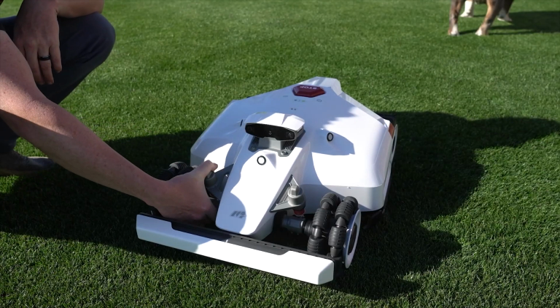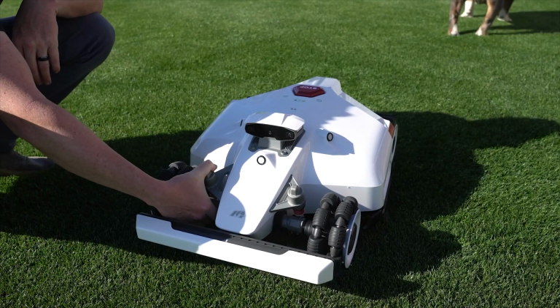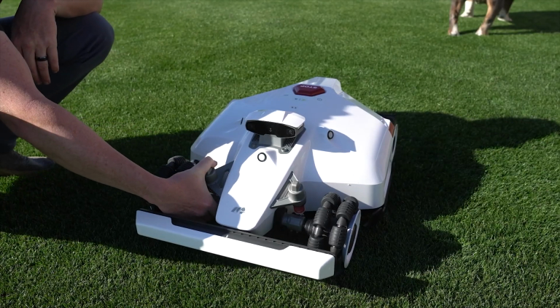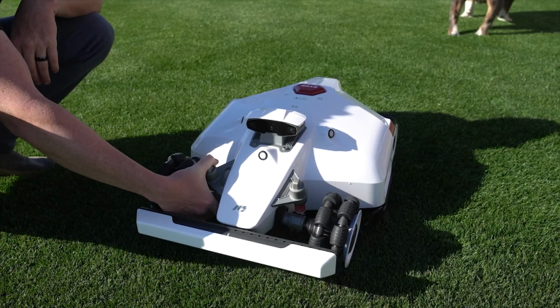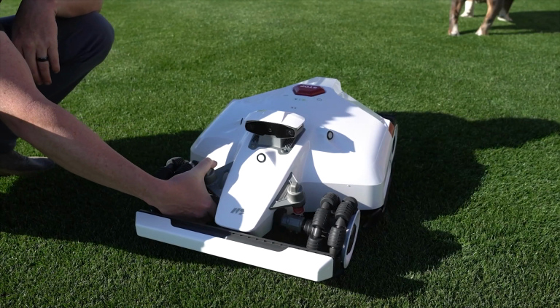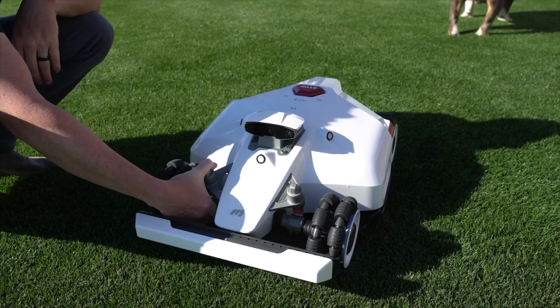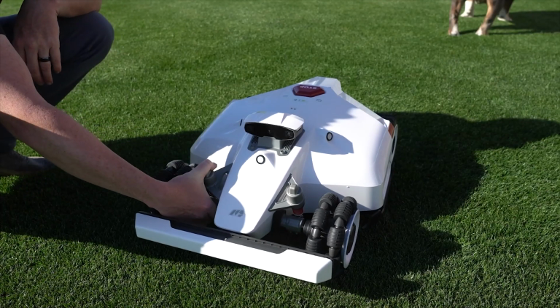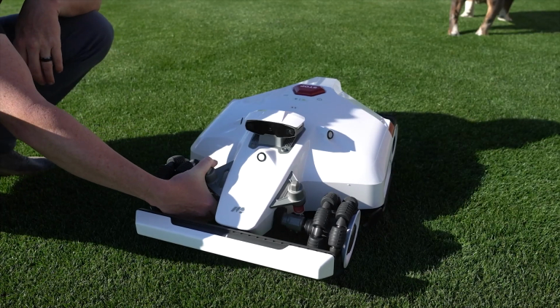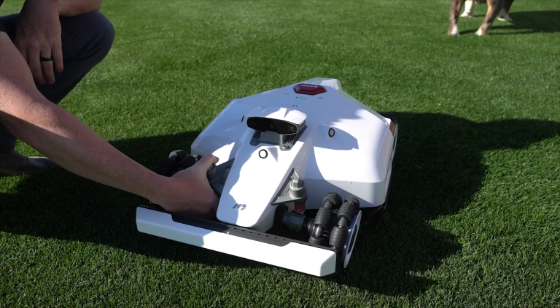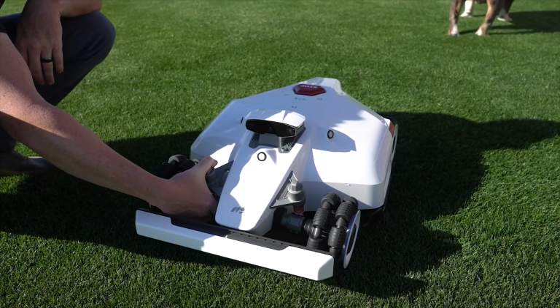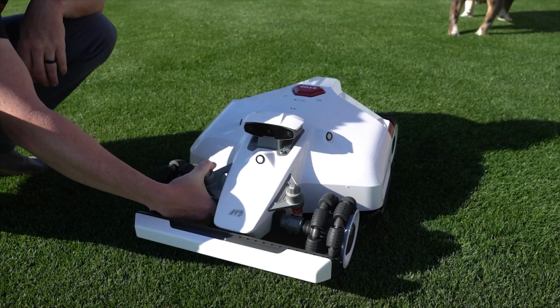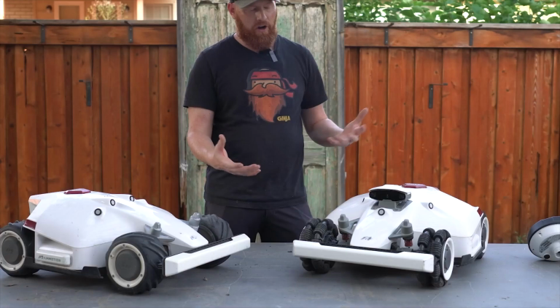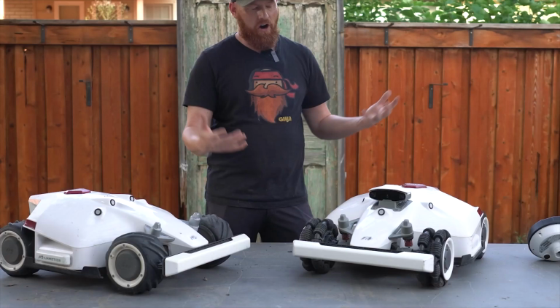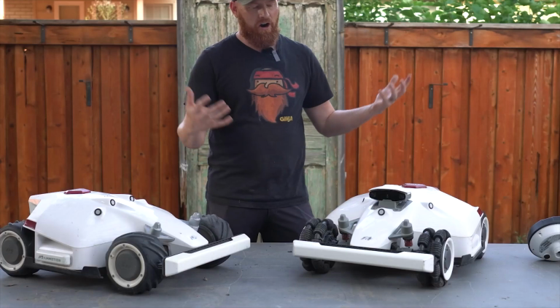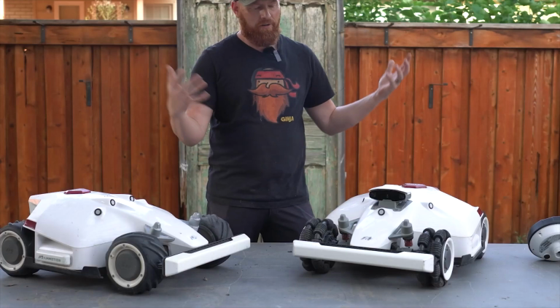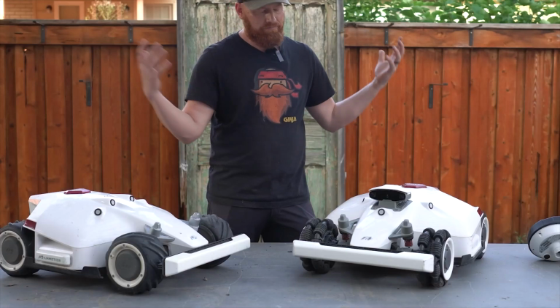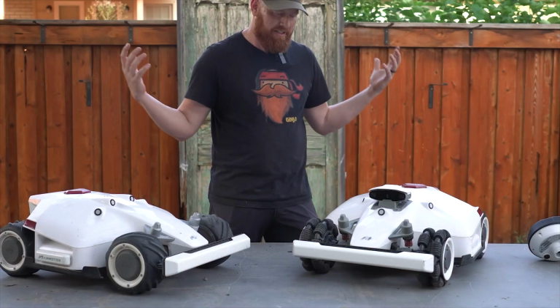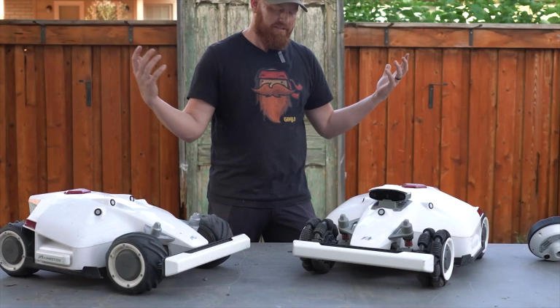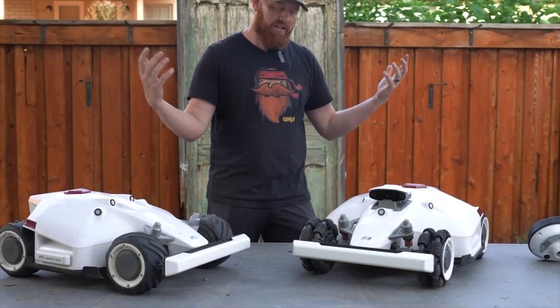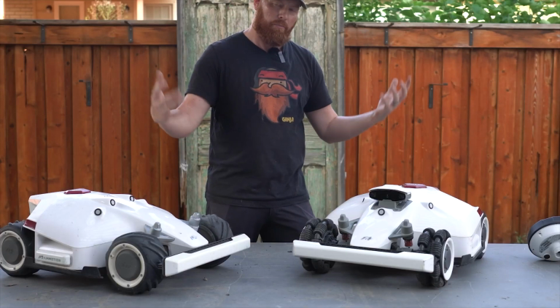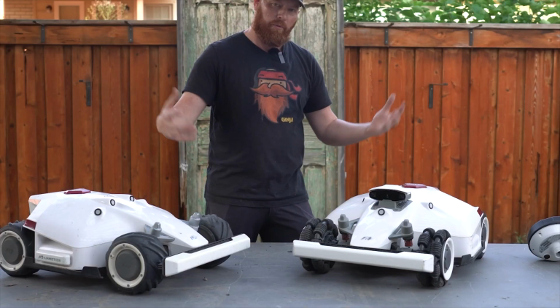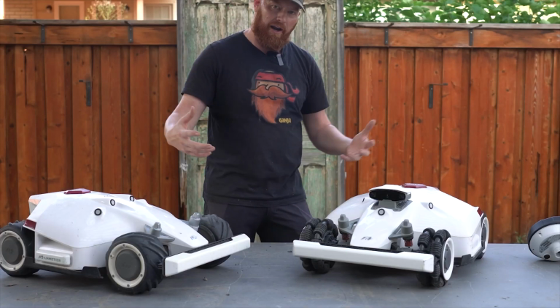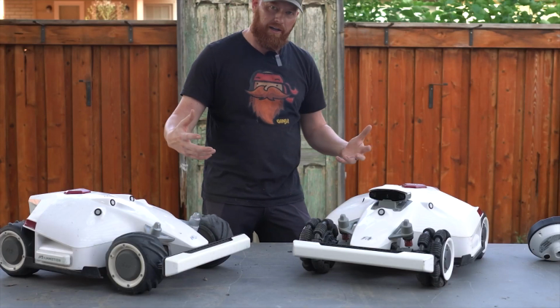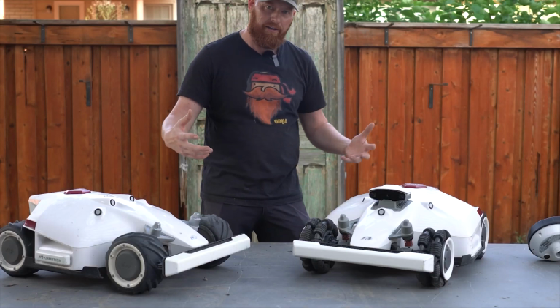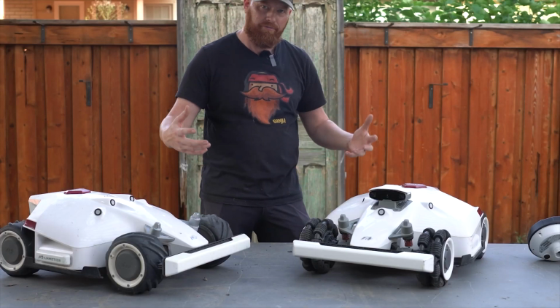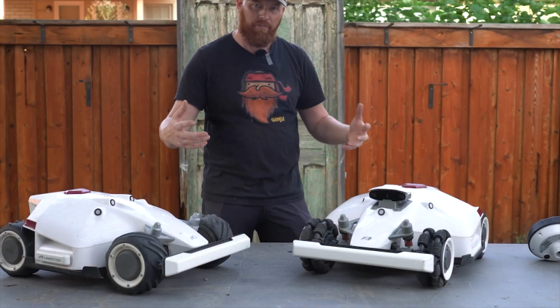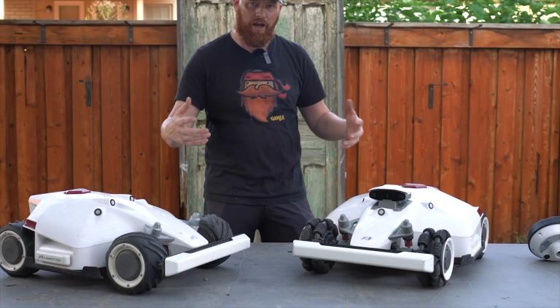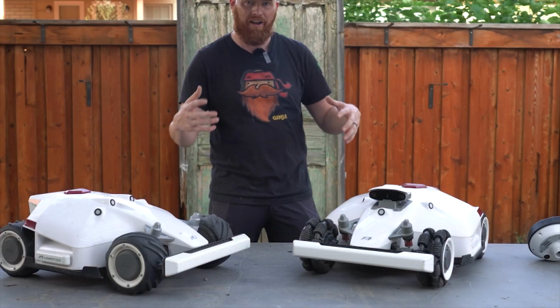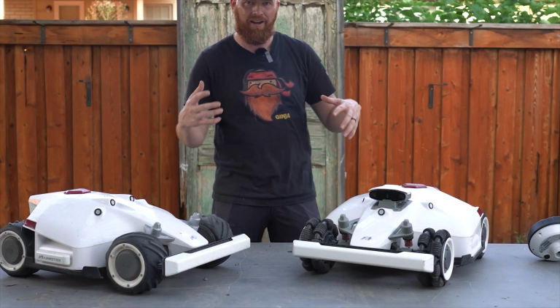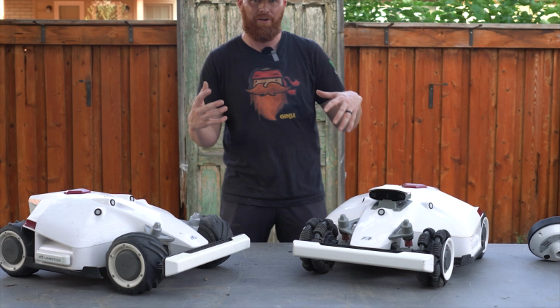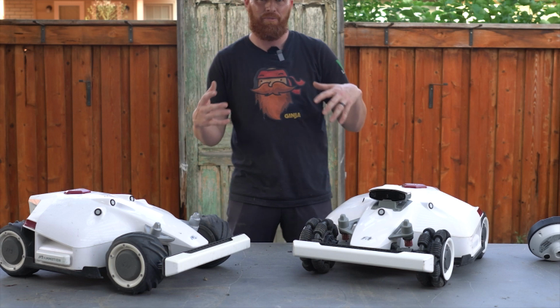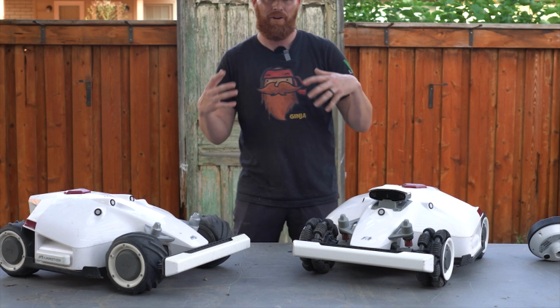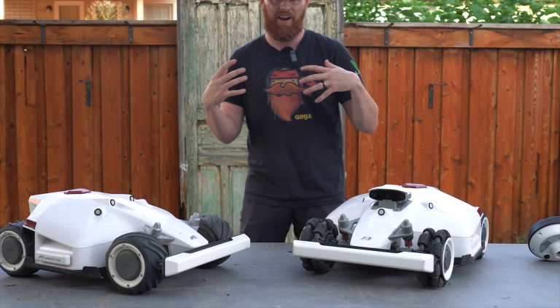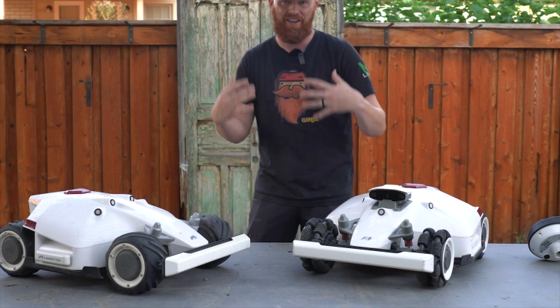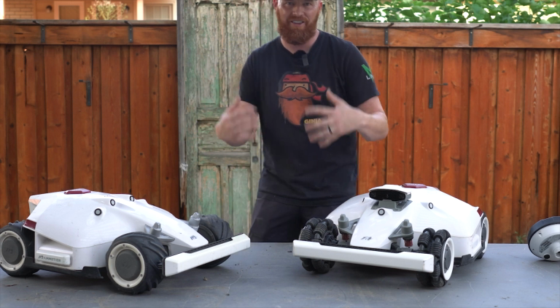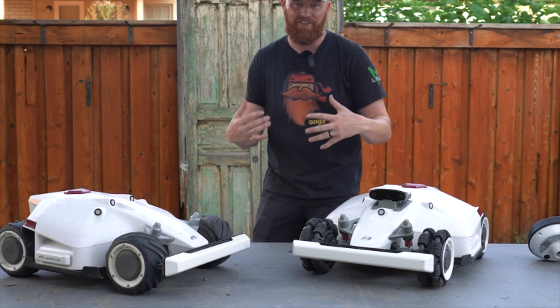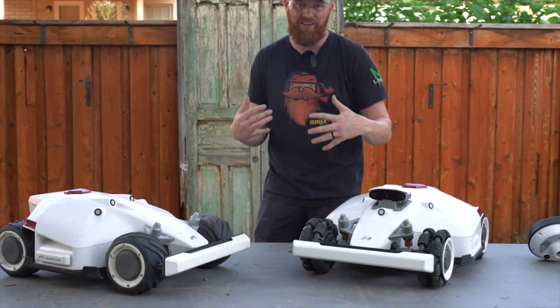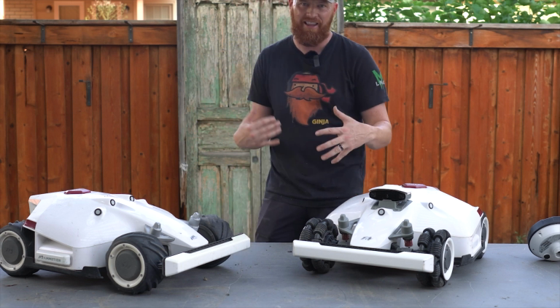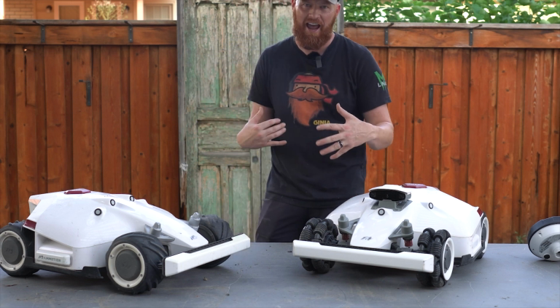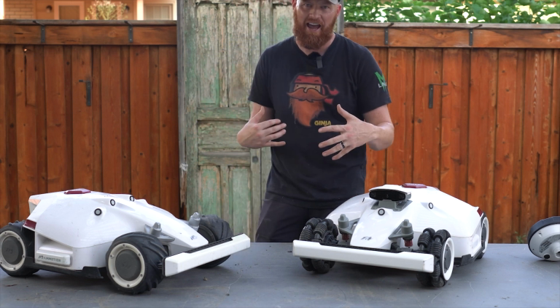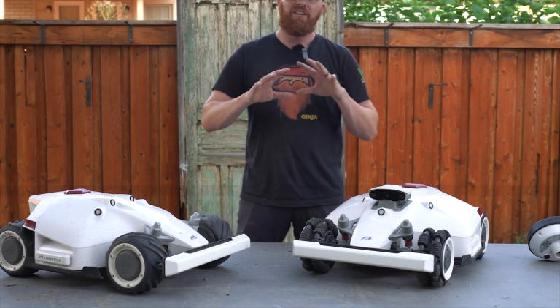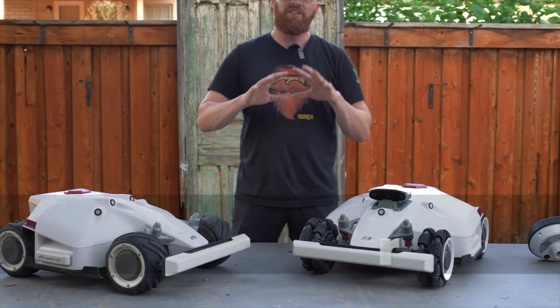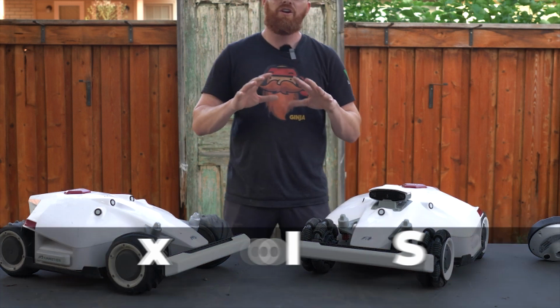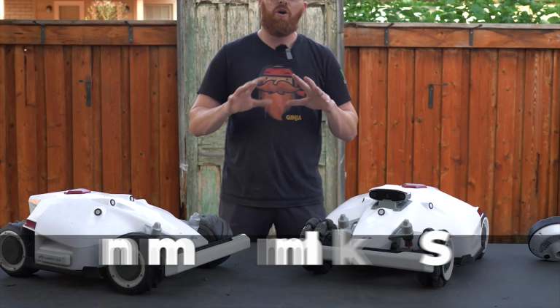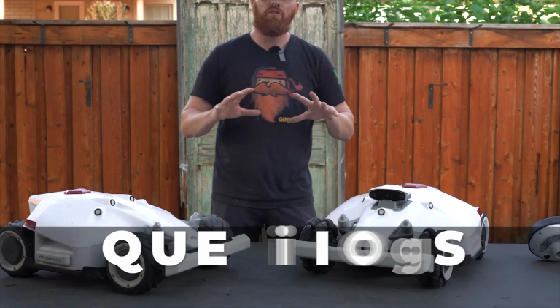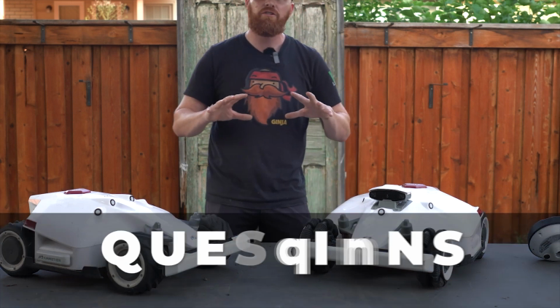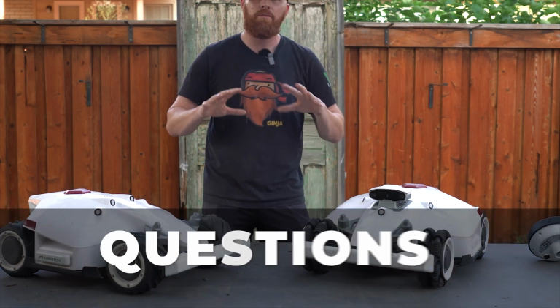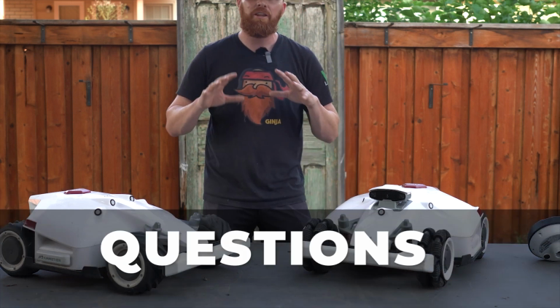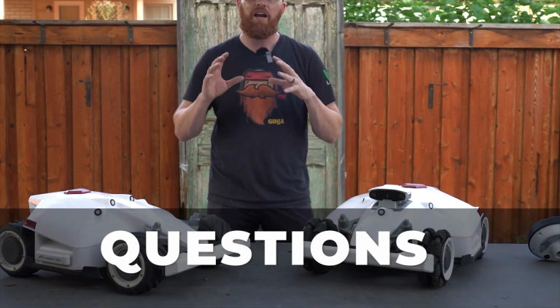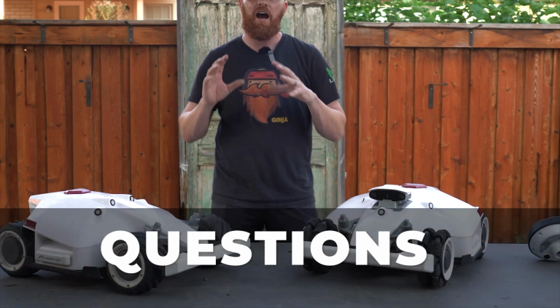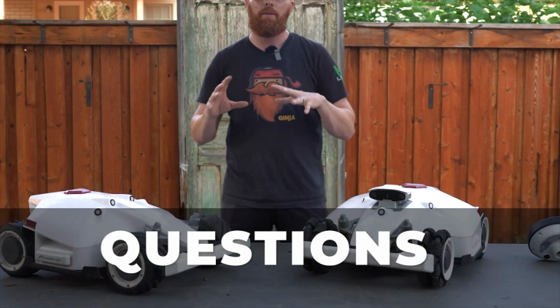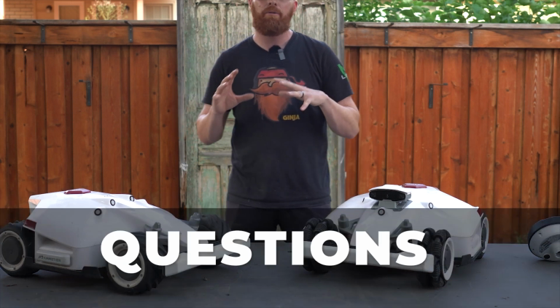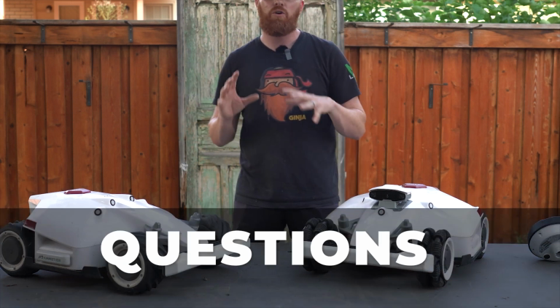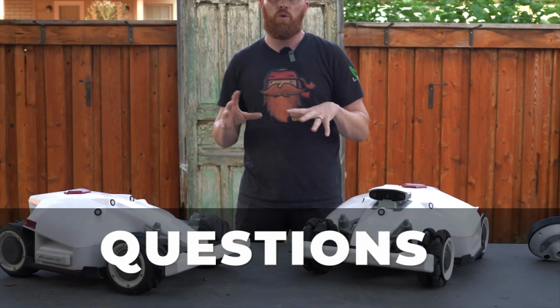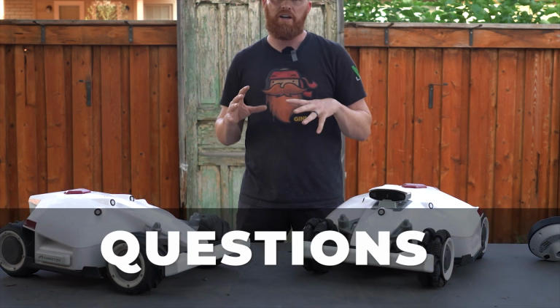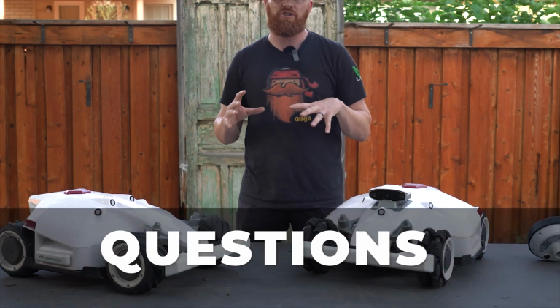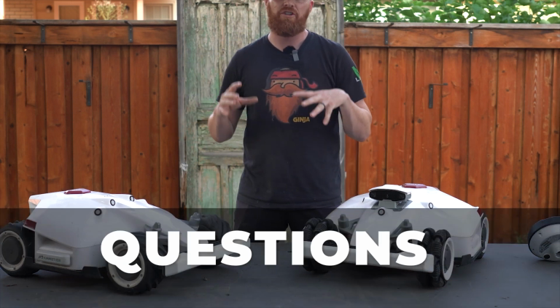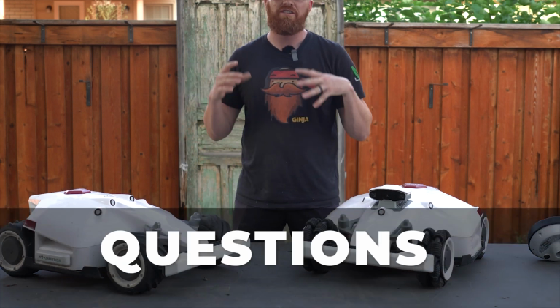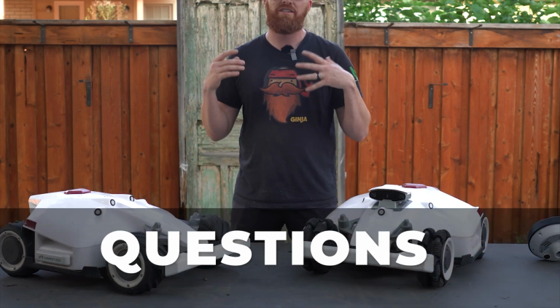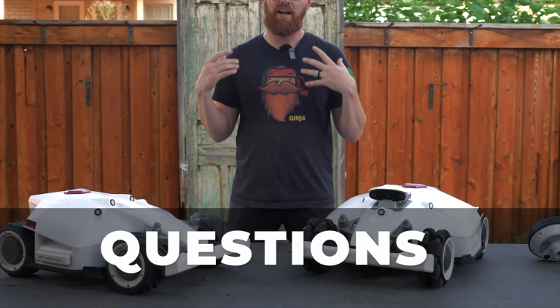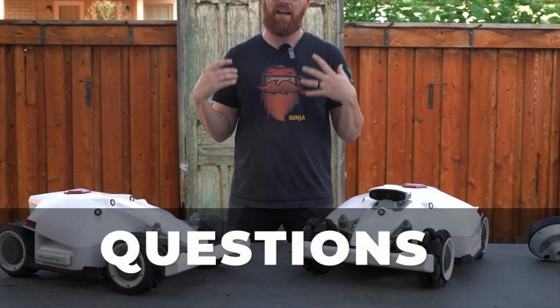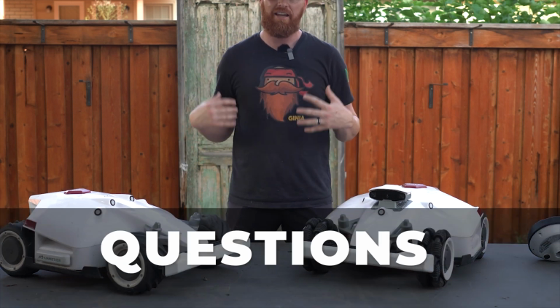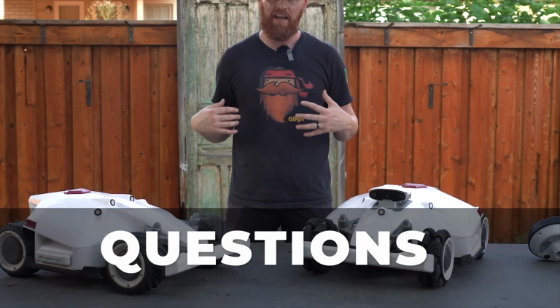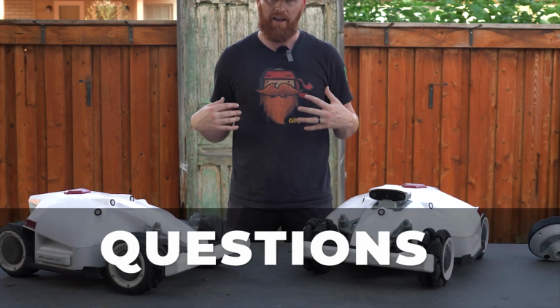Keep in mind, if you're going to run it over with a car, it's going to break. But other than that, let's go over some of the common questions that I get.